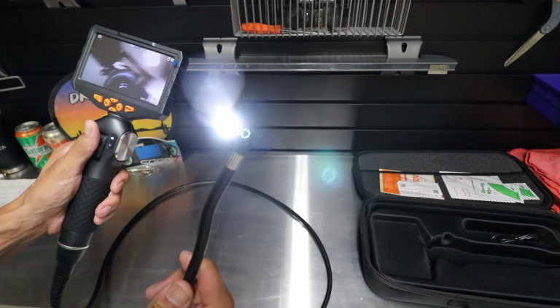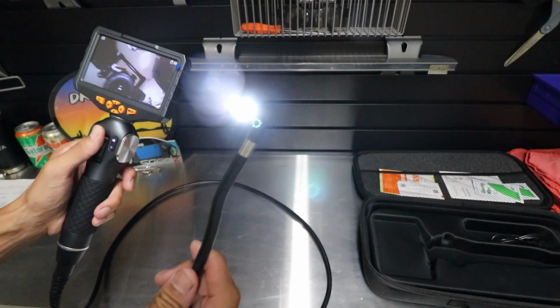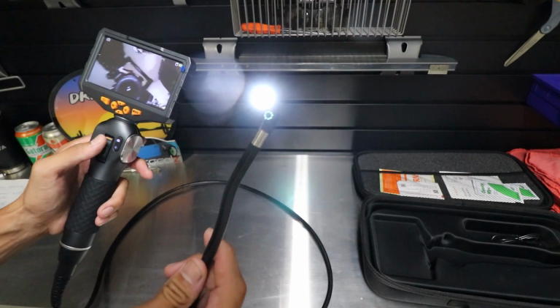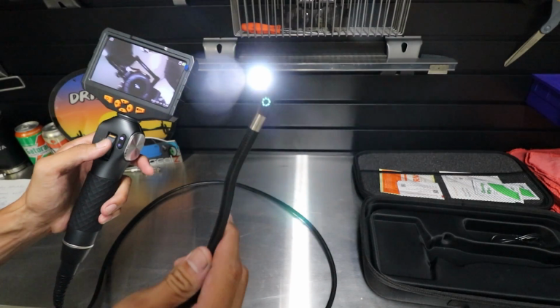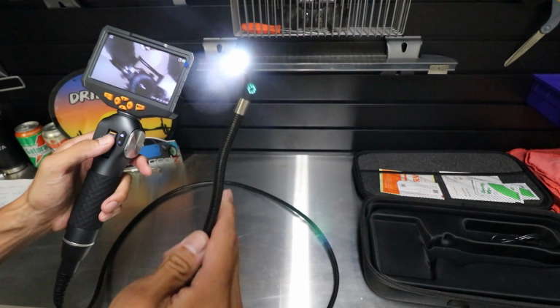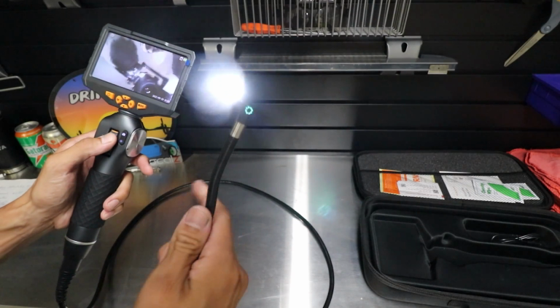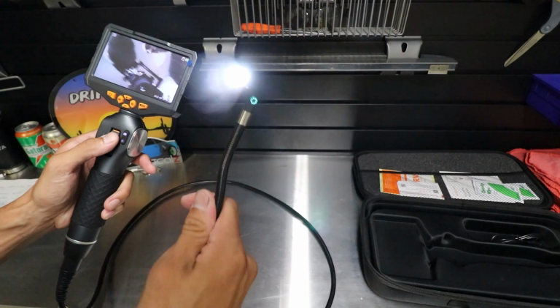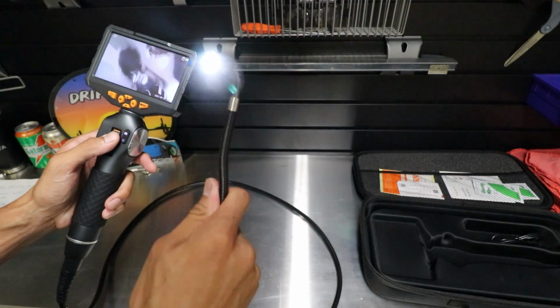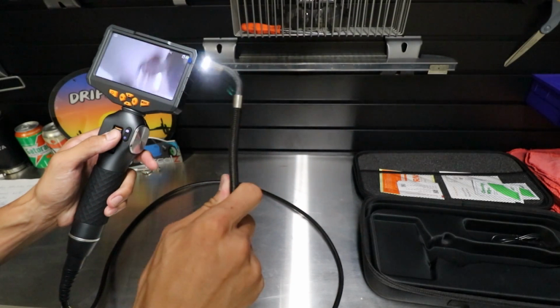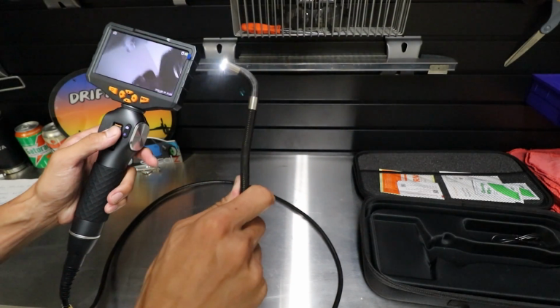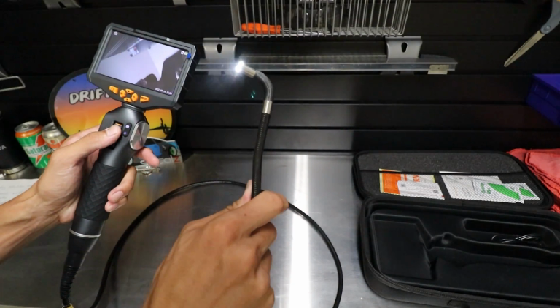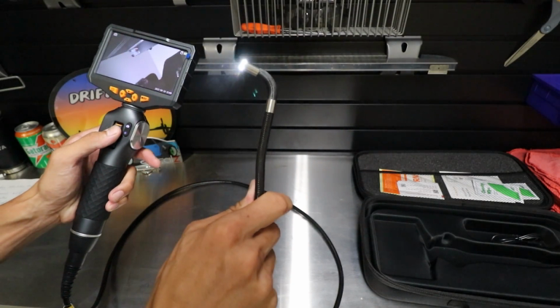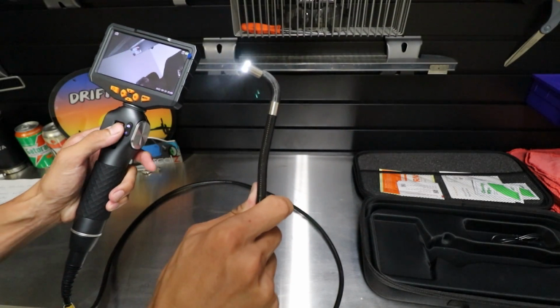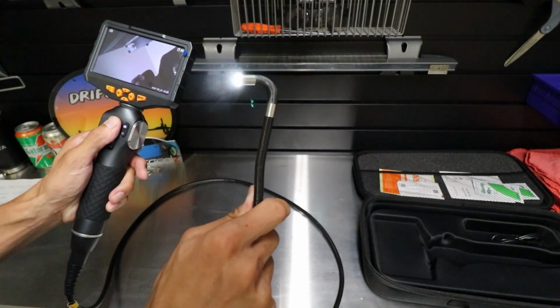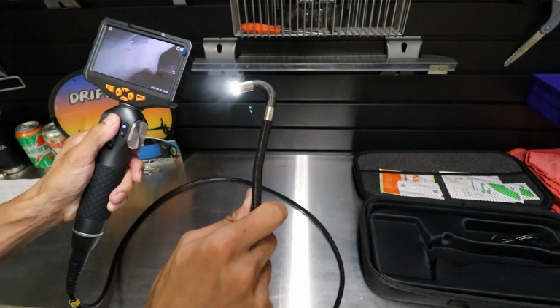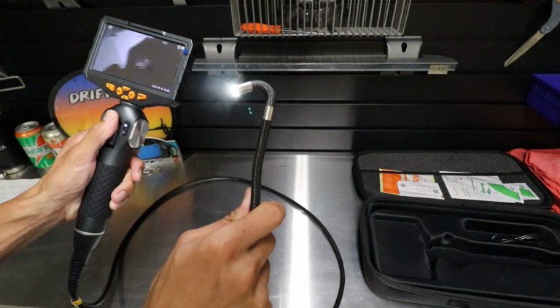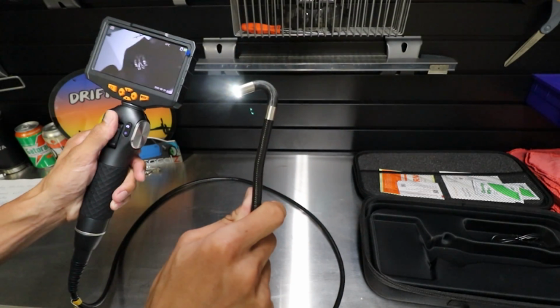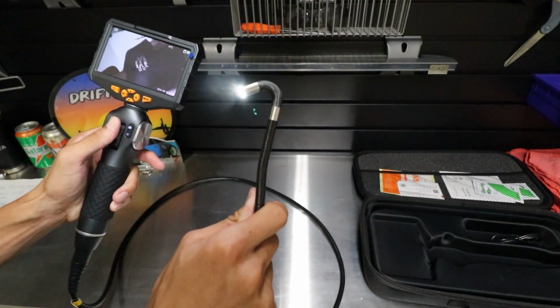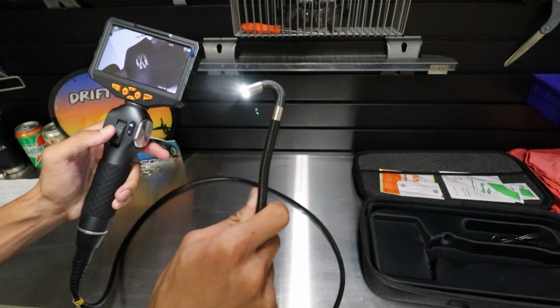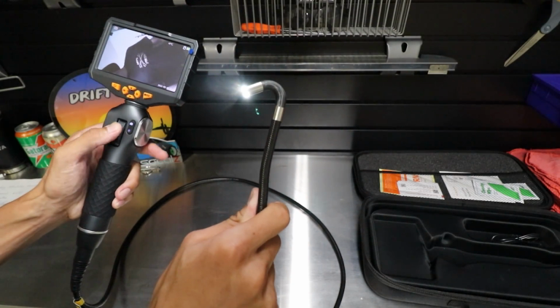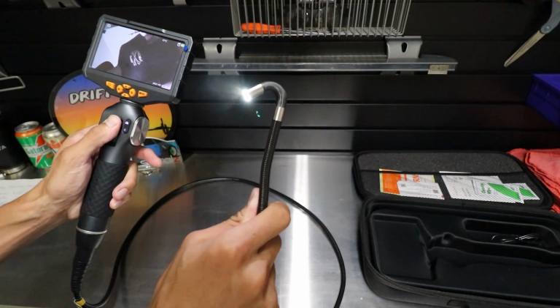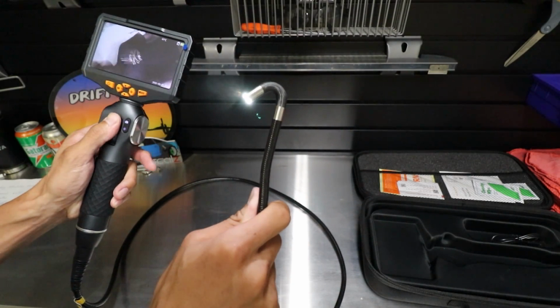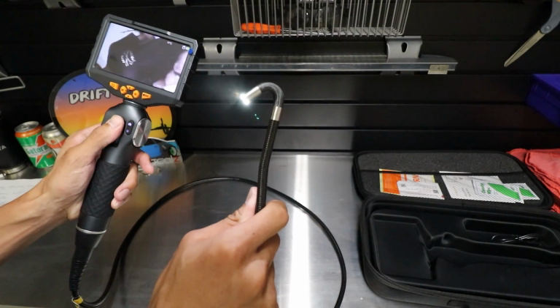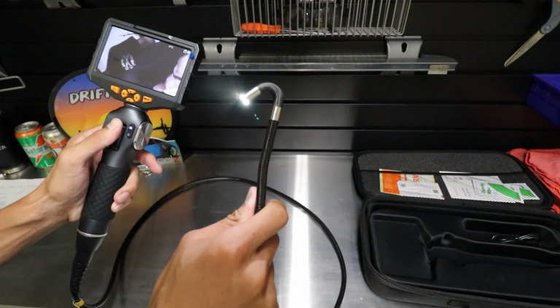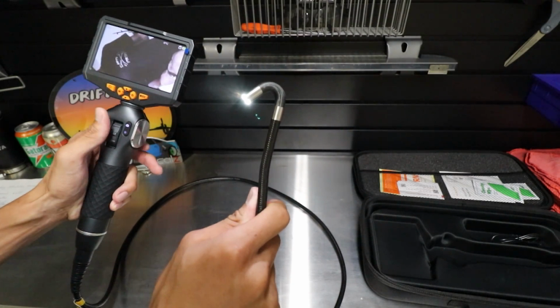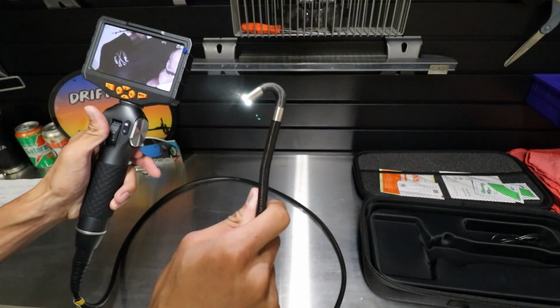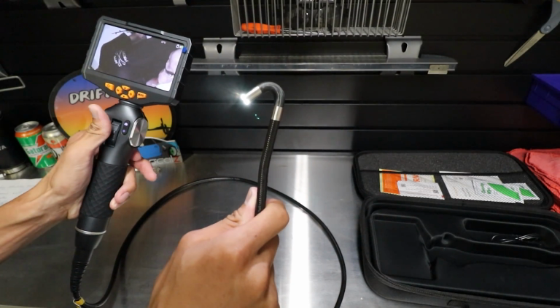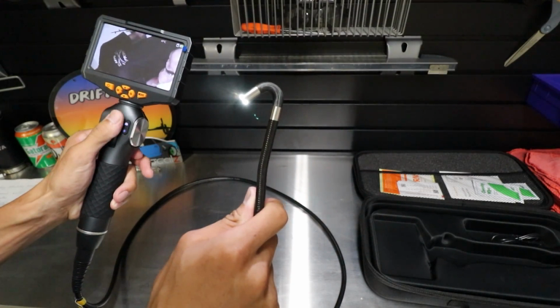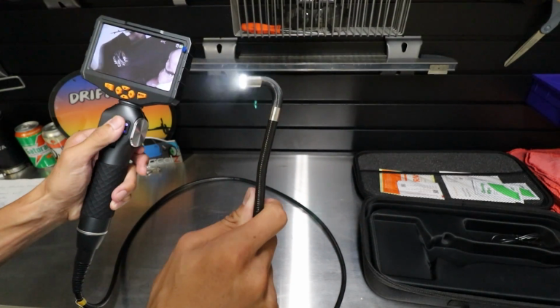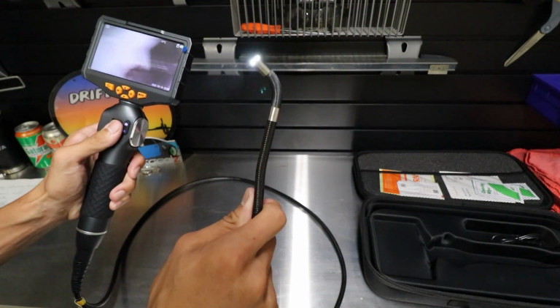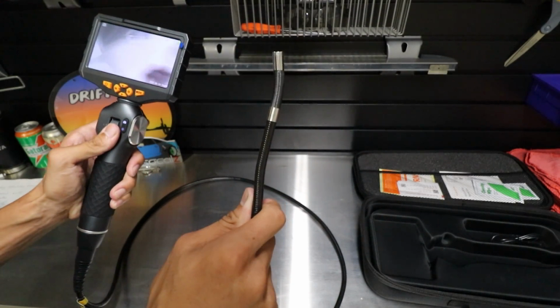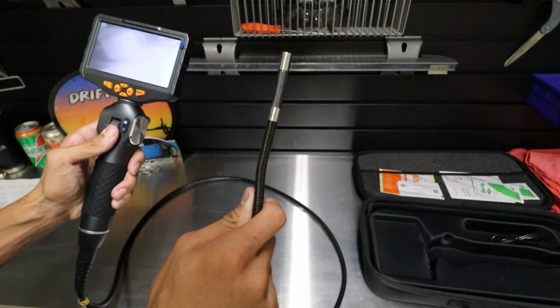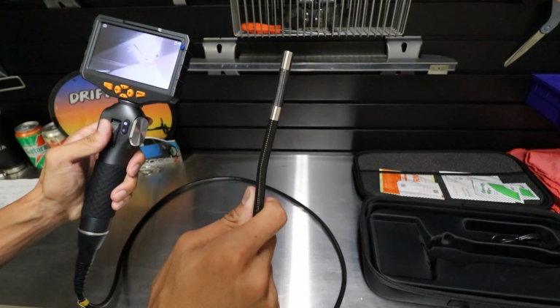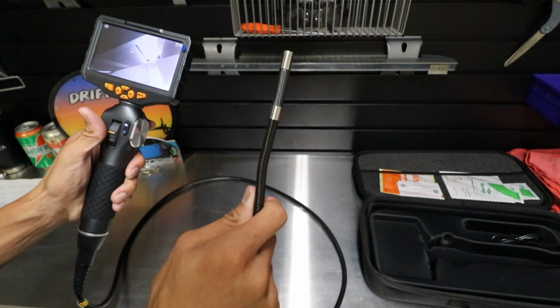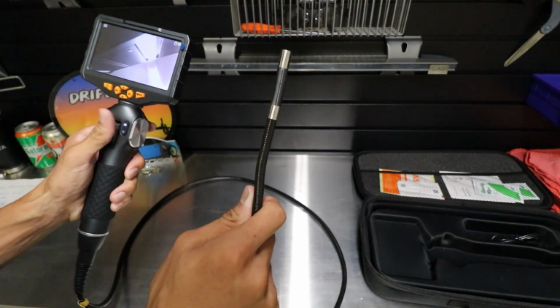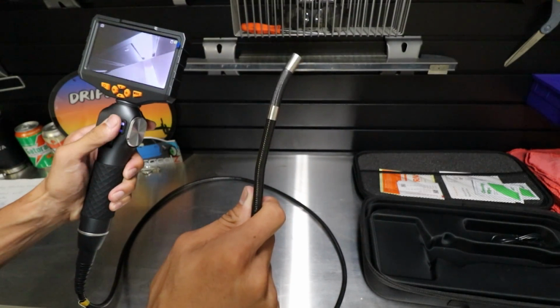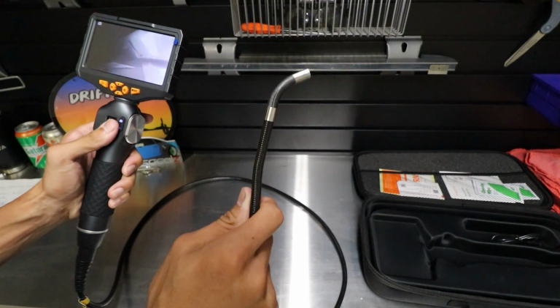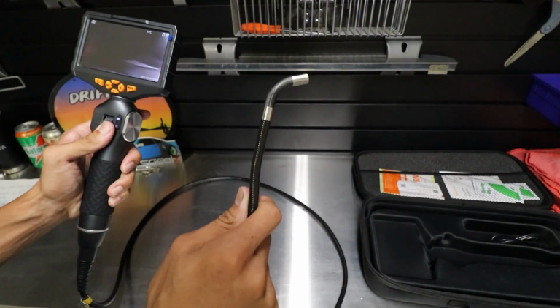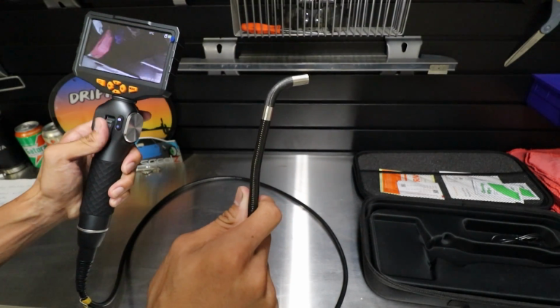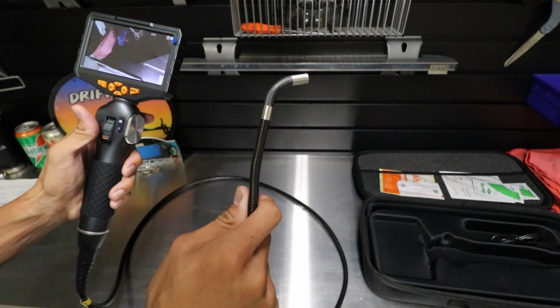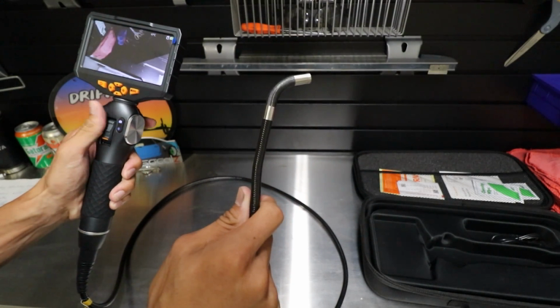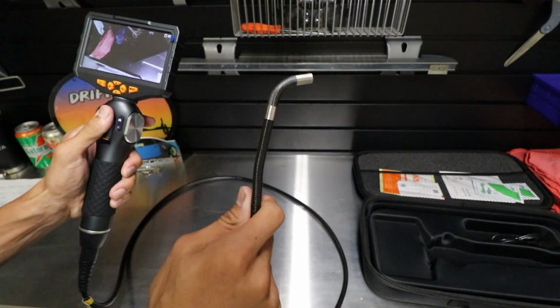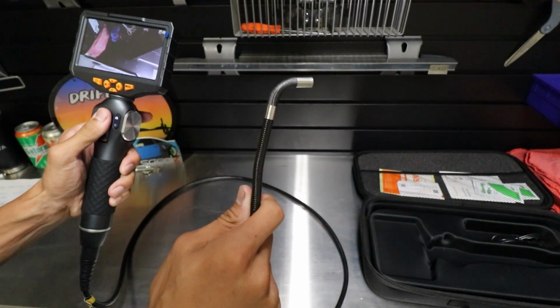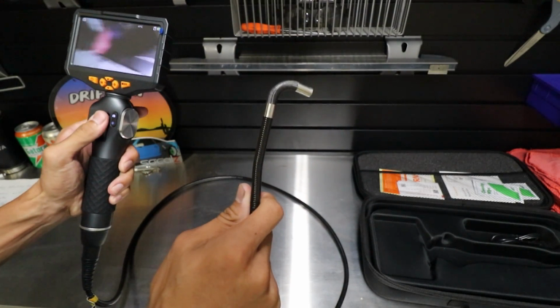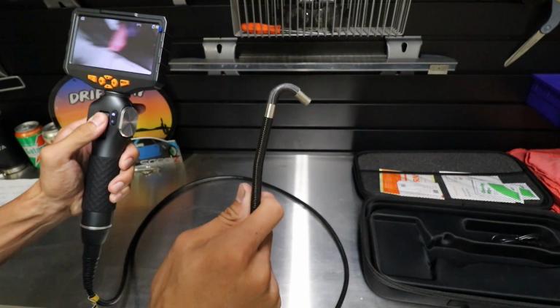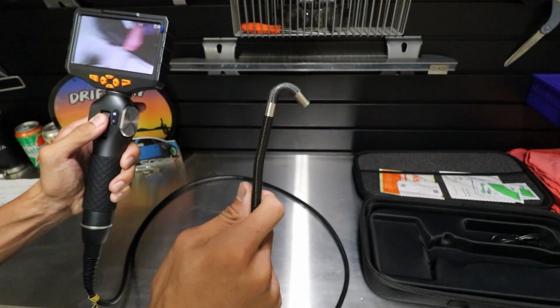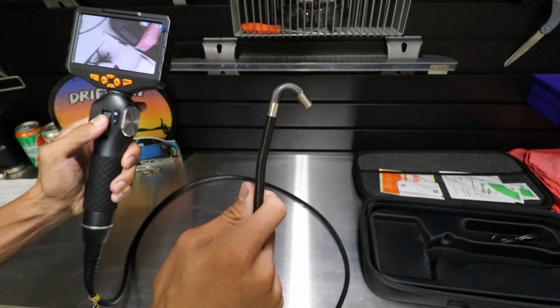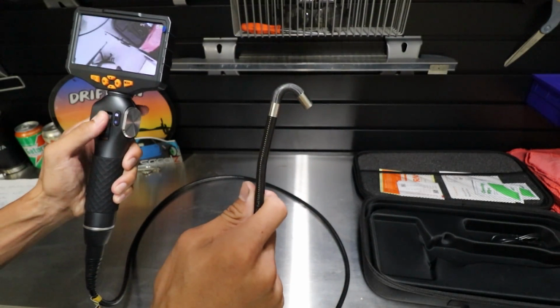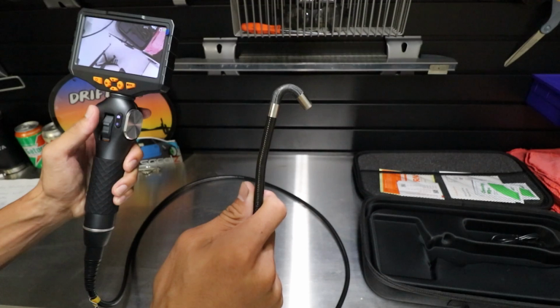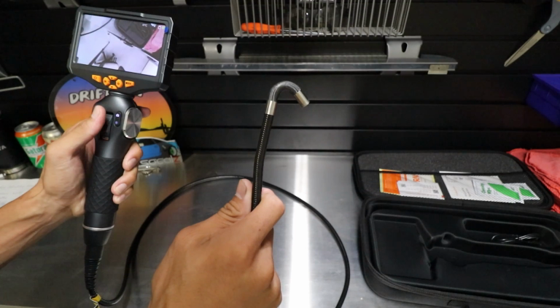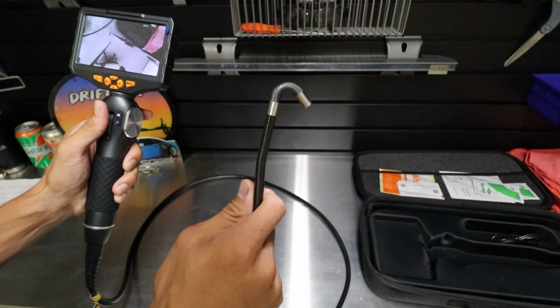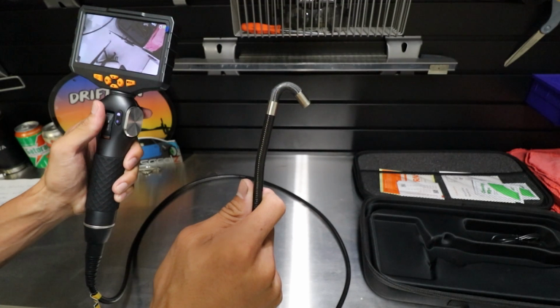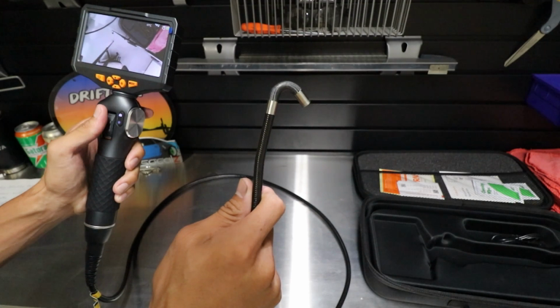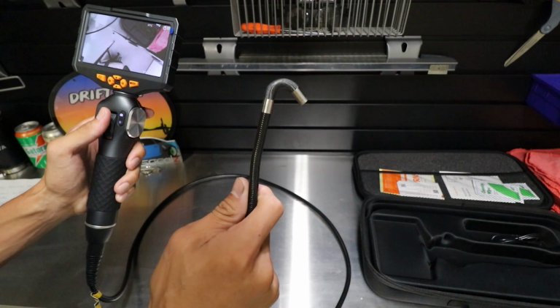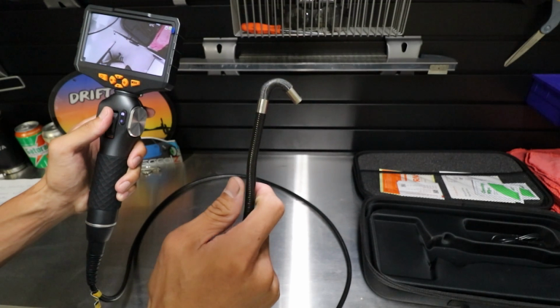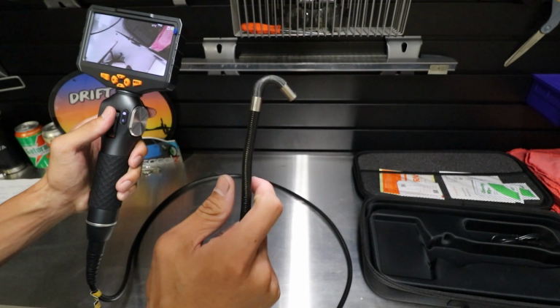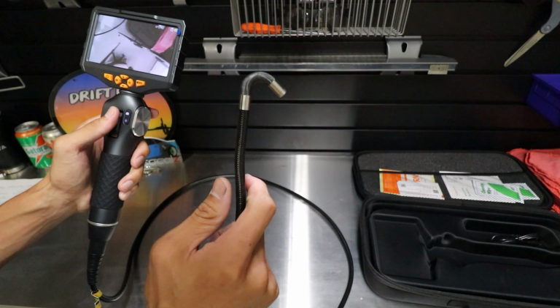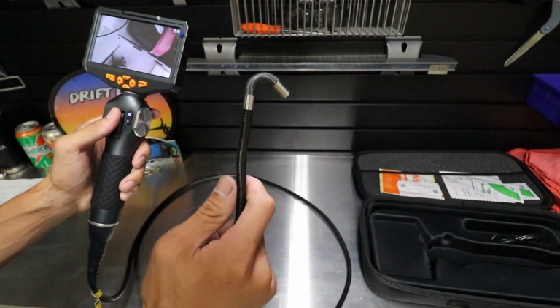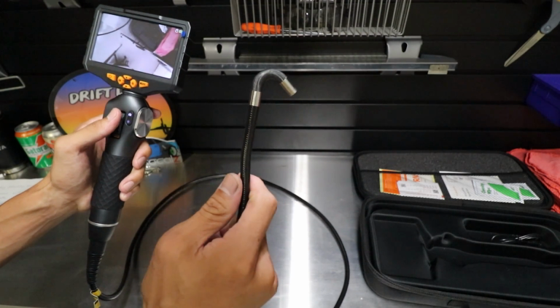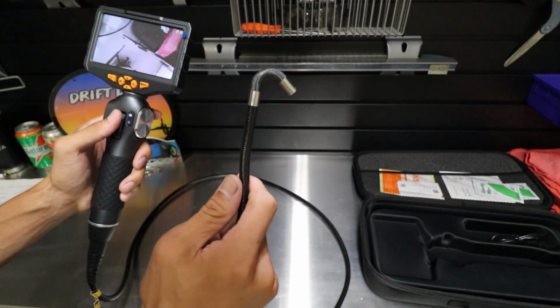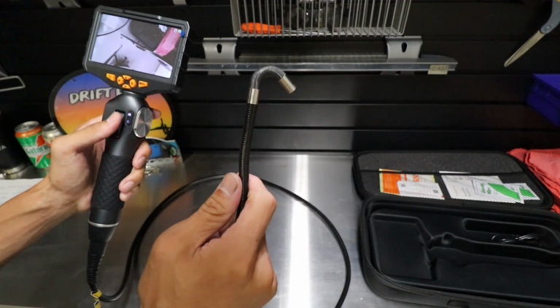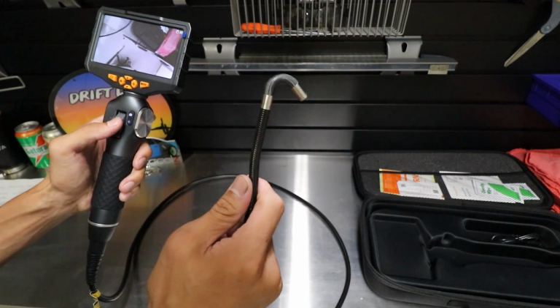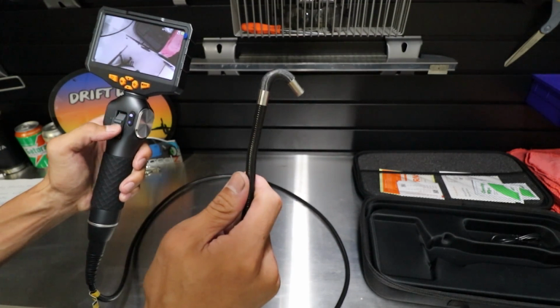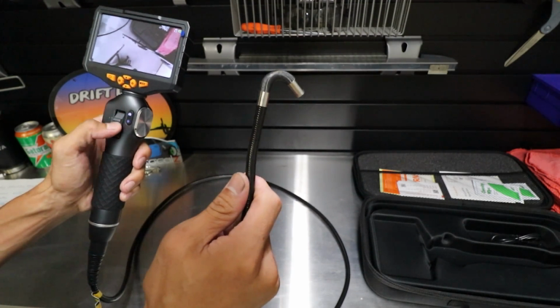This articulating feature really makes things nicer when you're trying to view whatever you're trying to view, especially when looking down a cylinder.